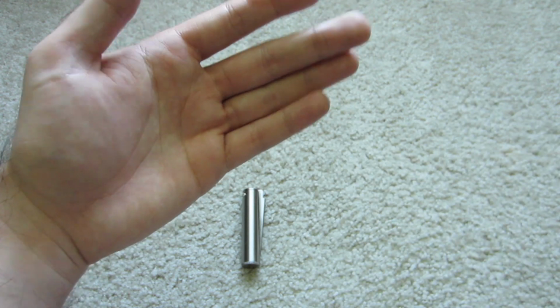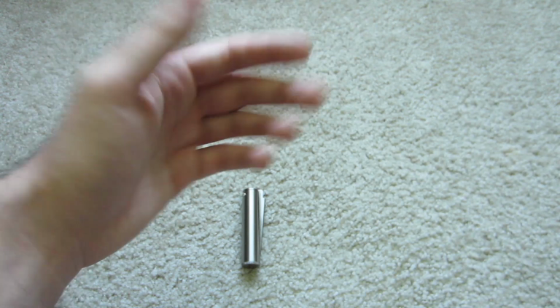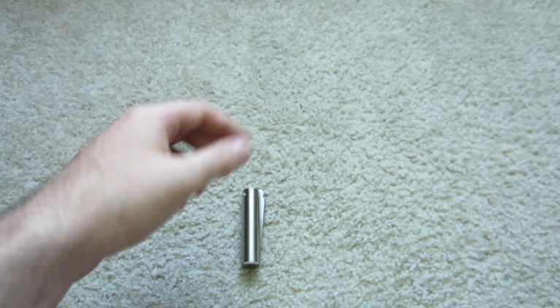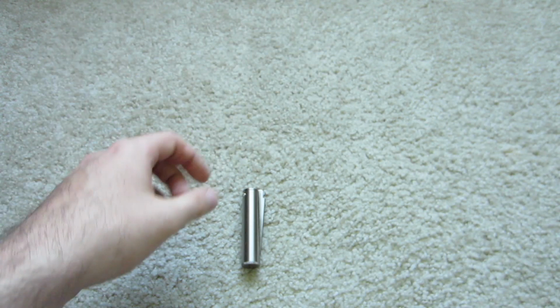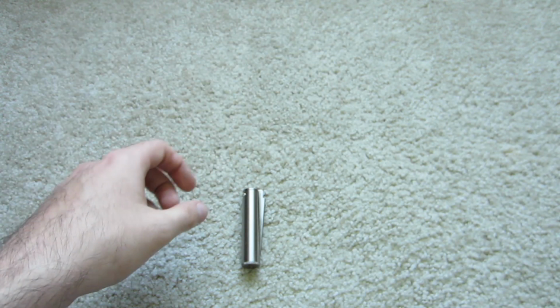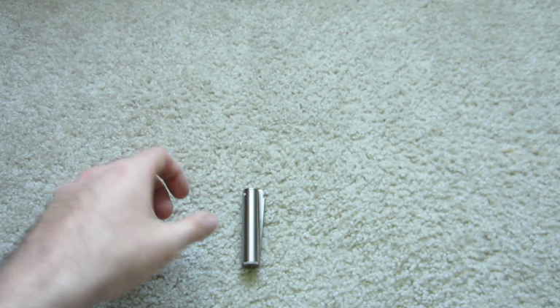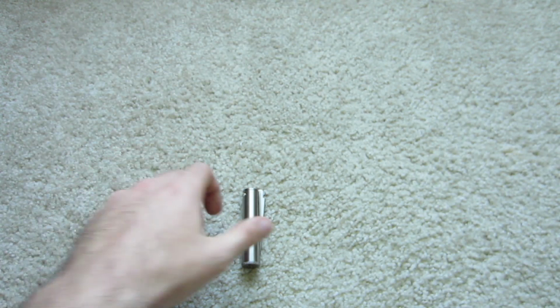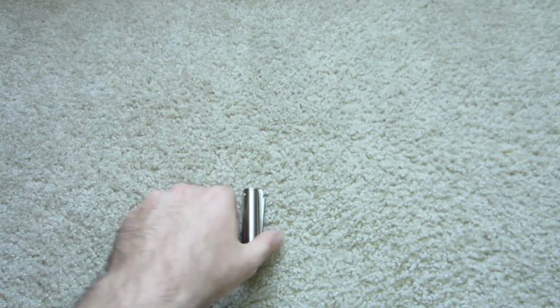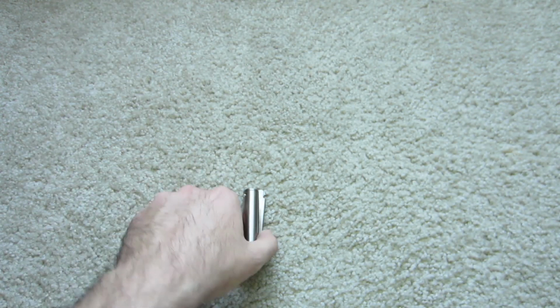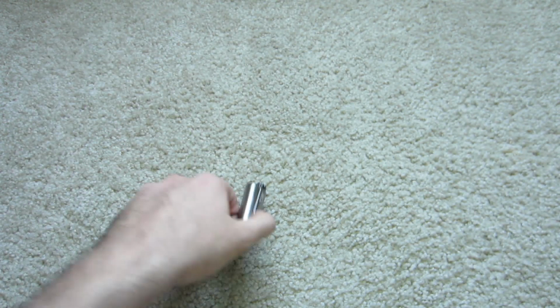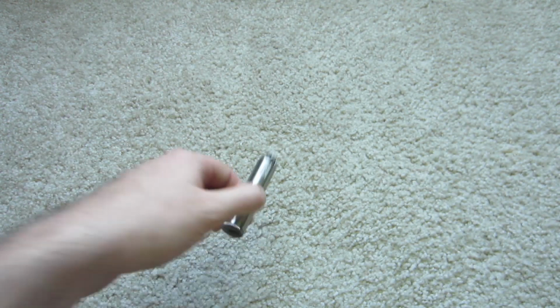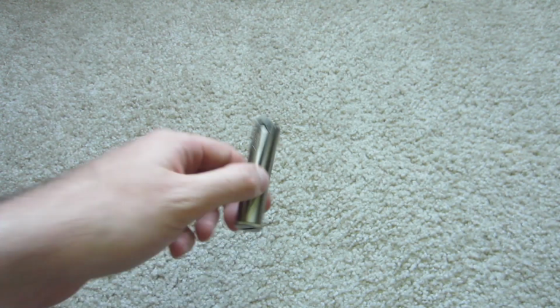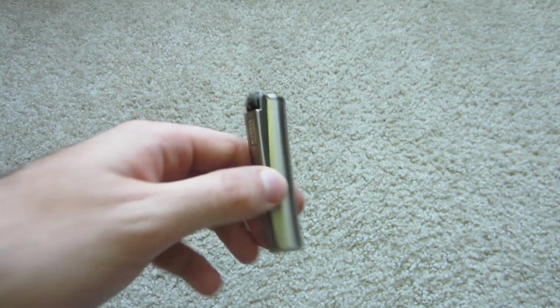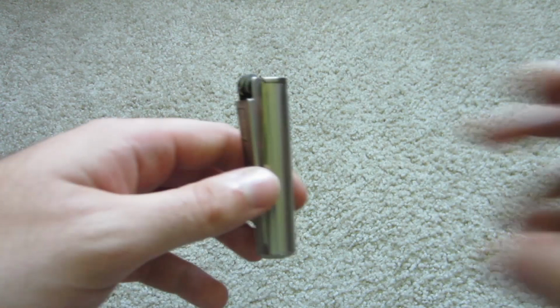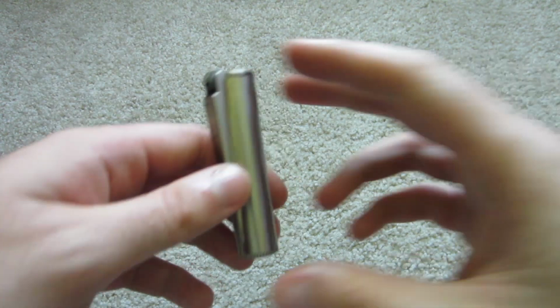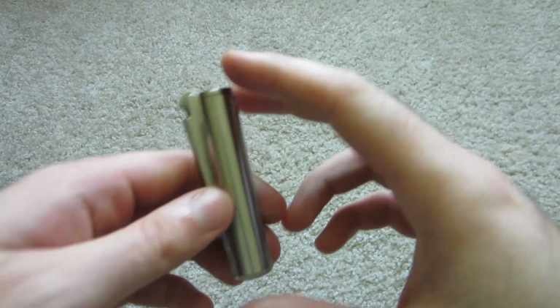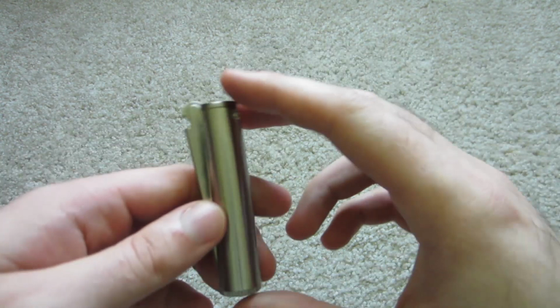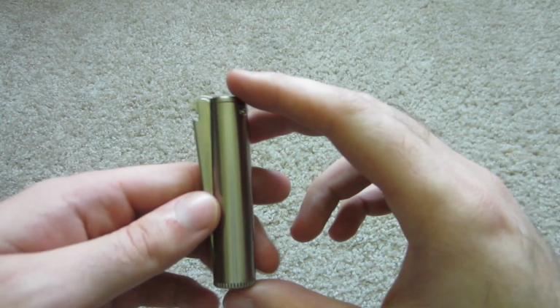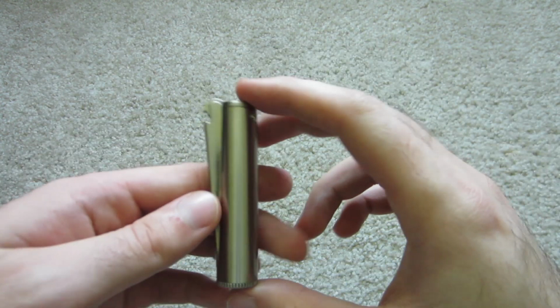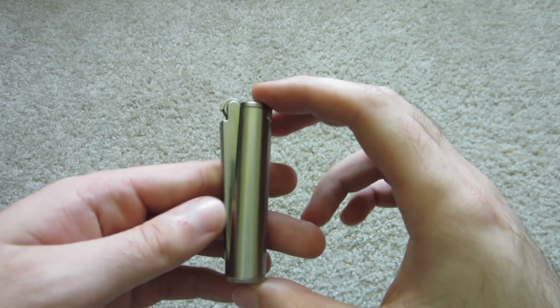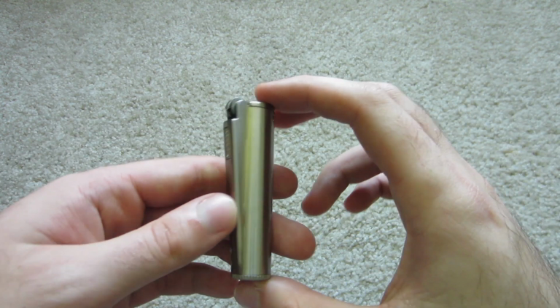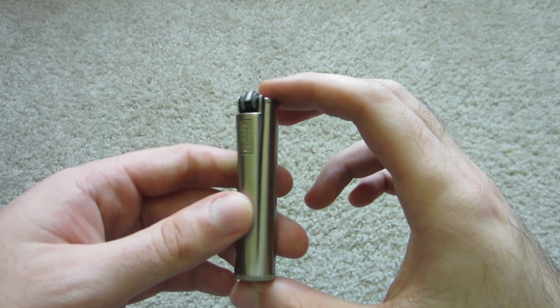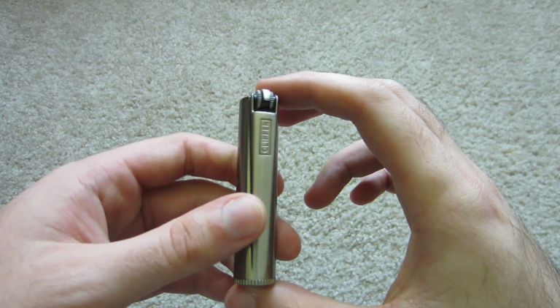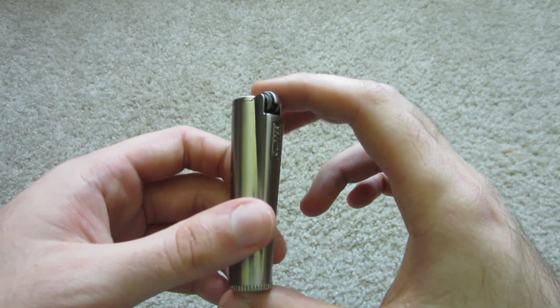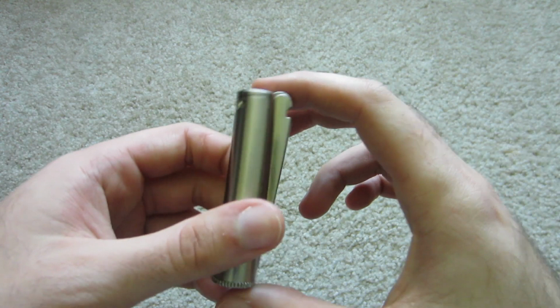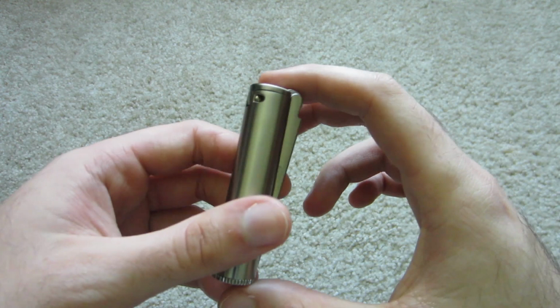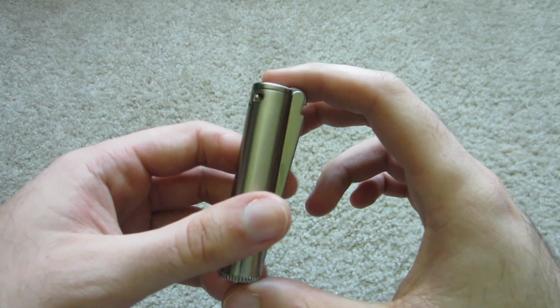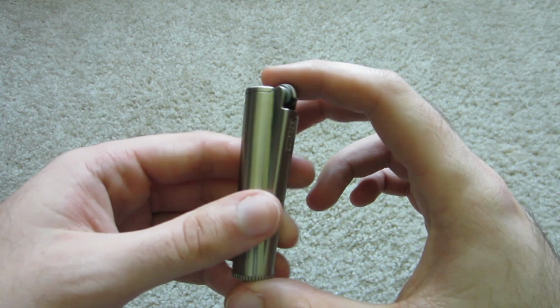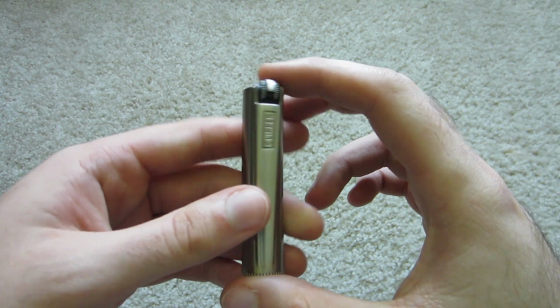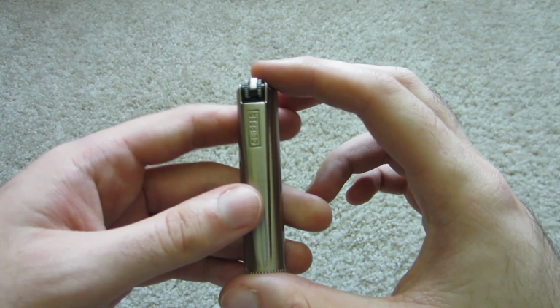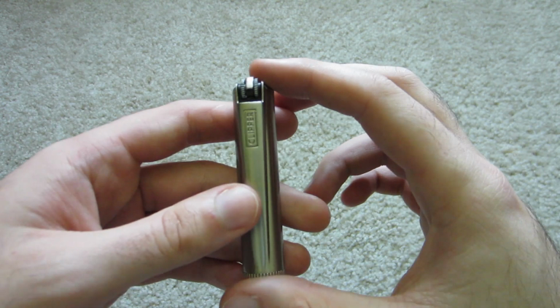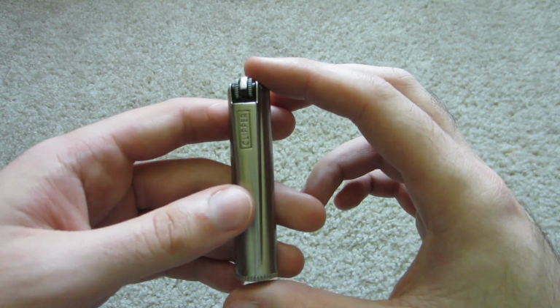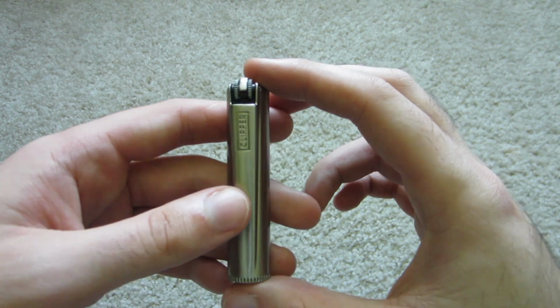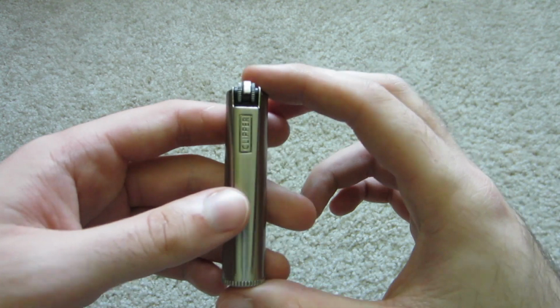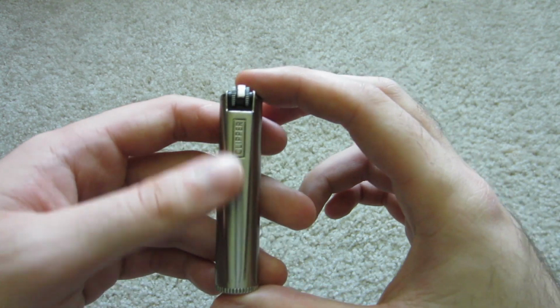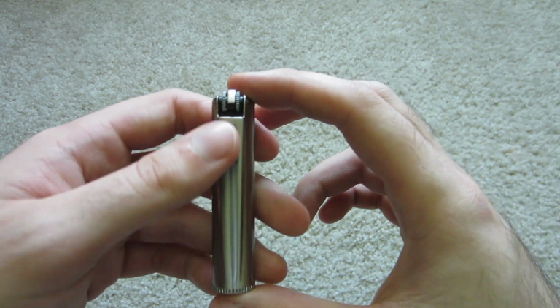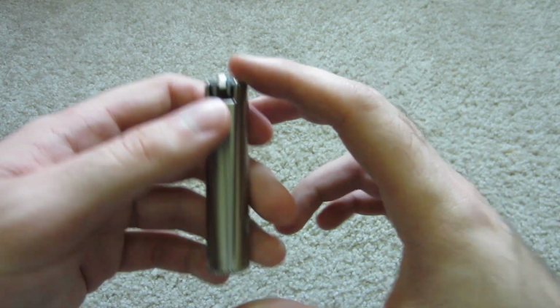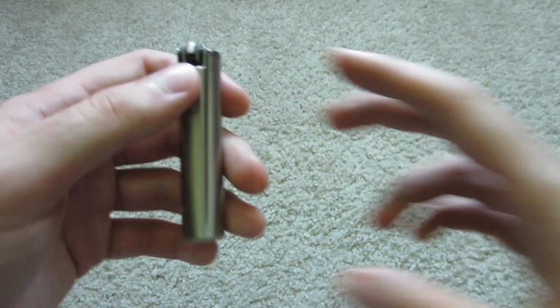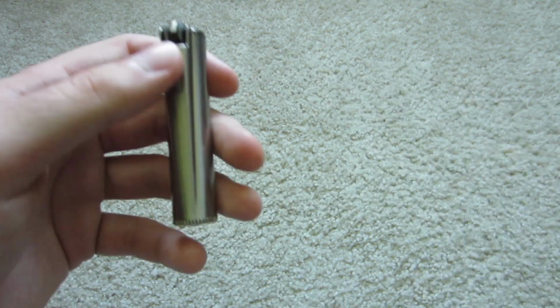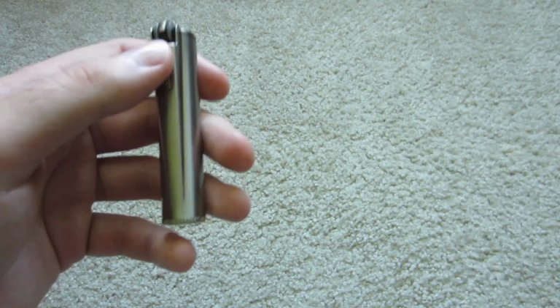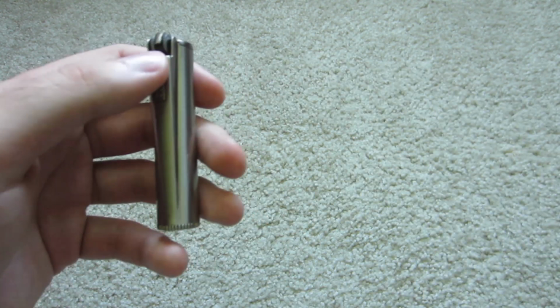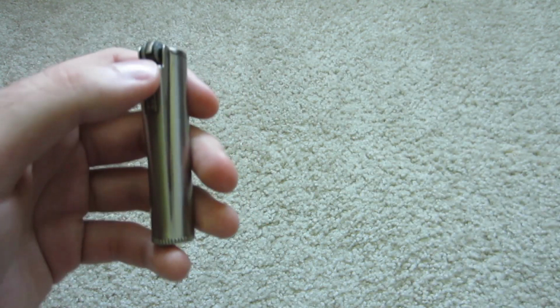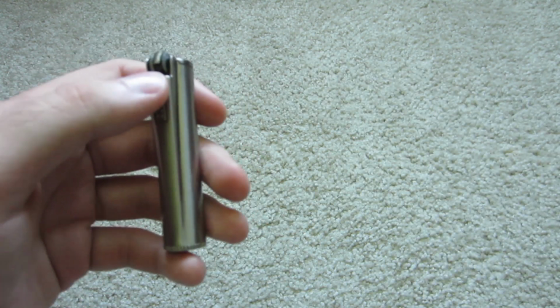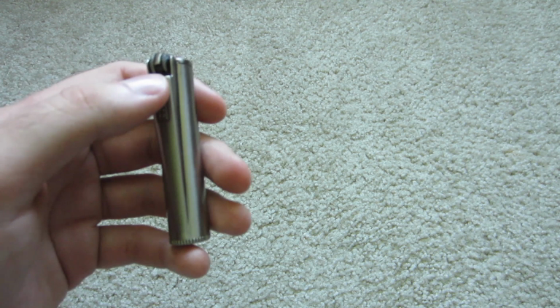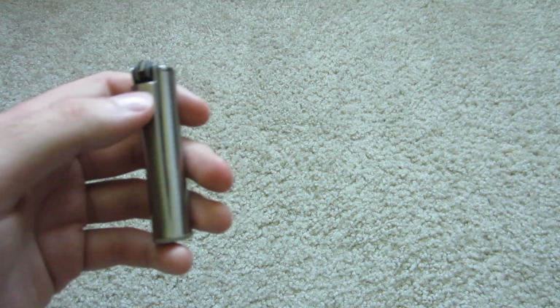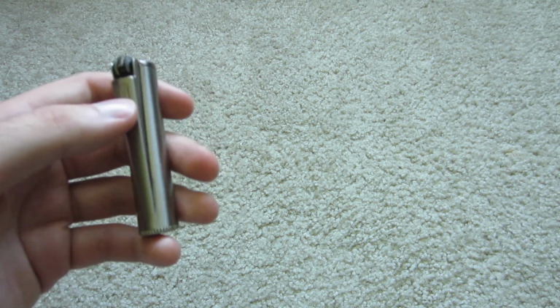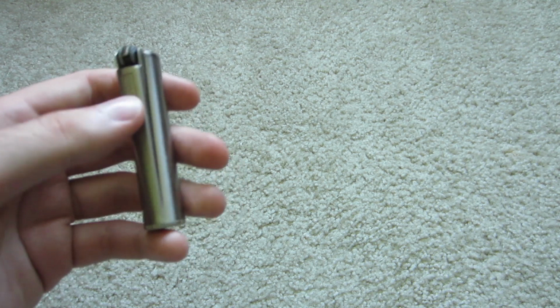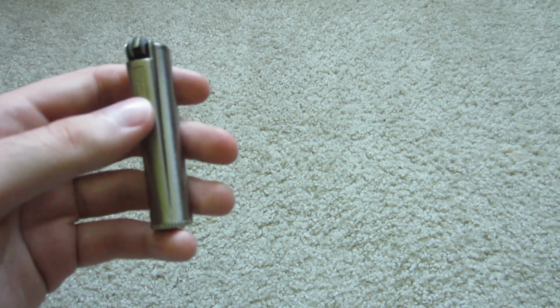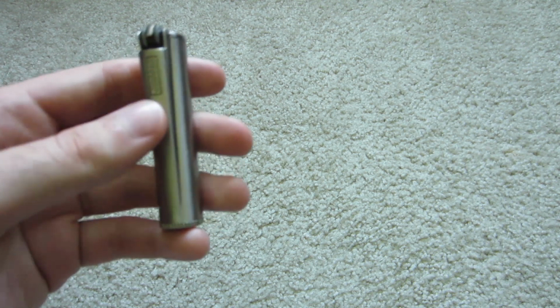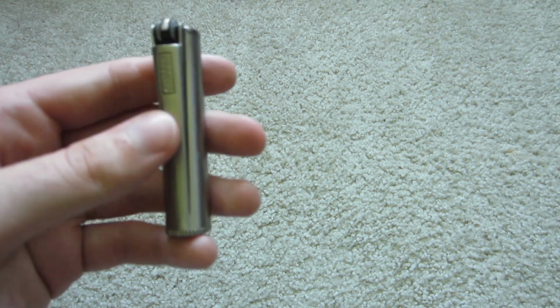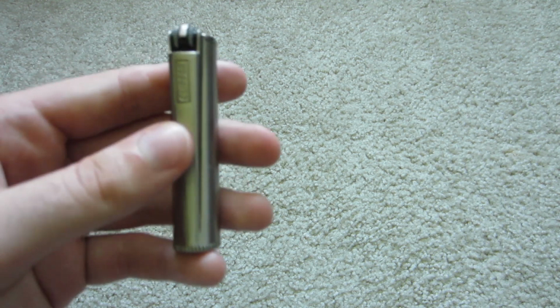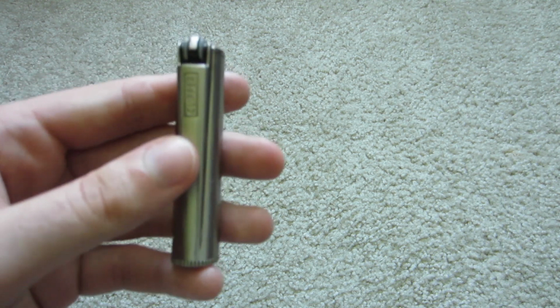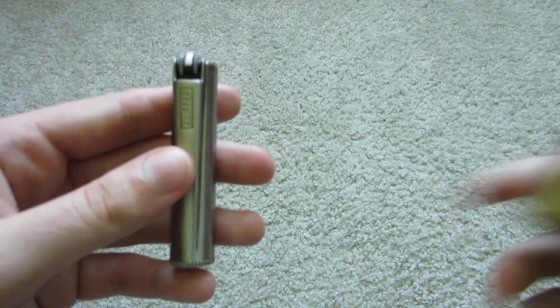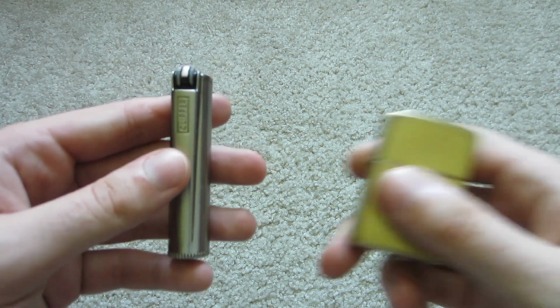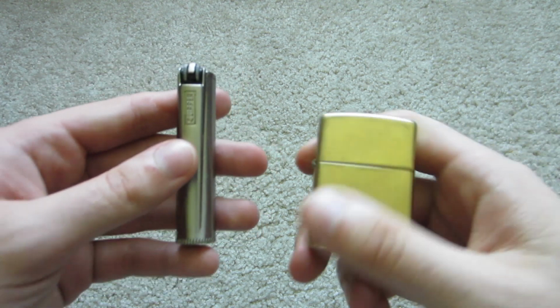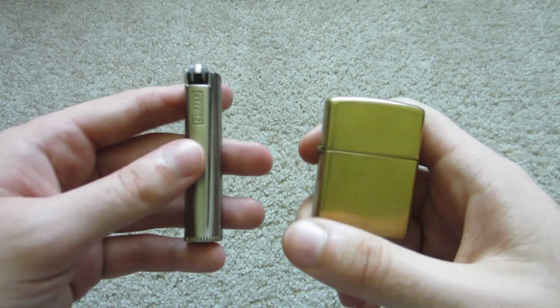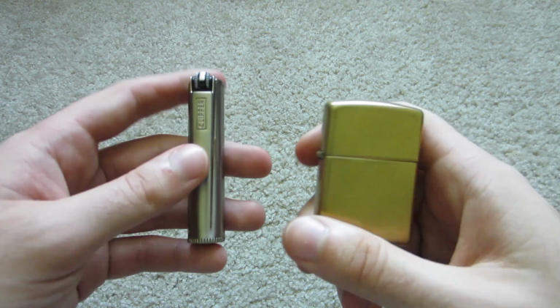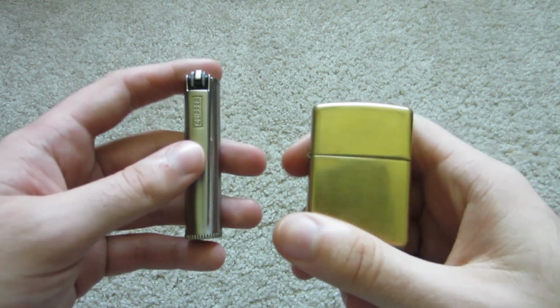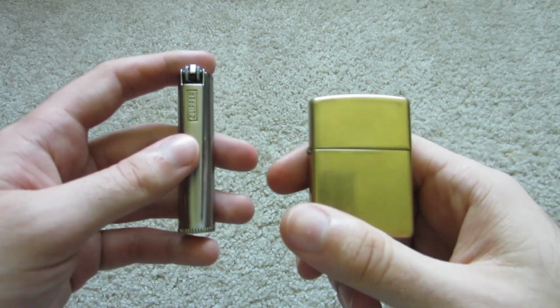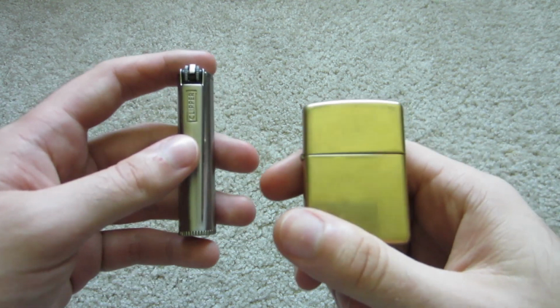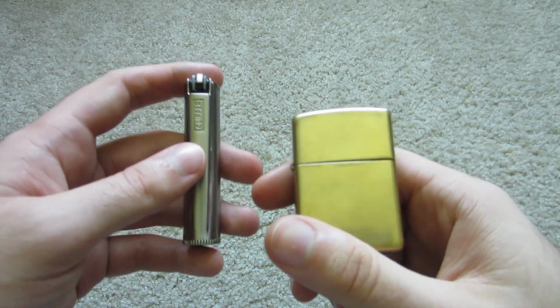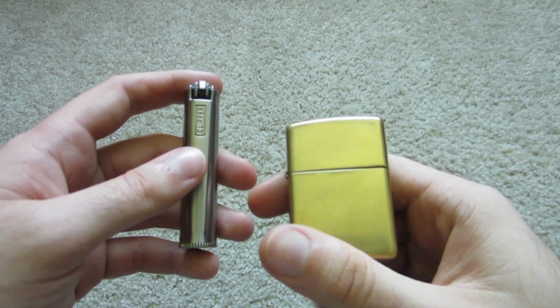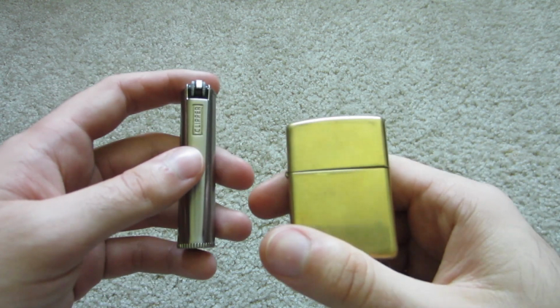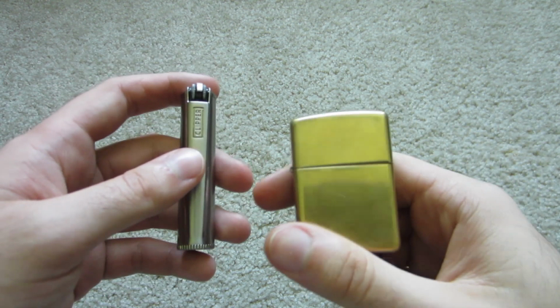And then they have this one as part of the metal series, which is the Fuel Lighter. It is their answer to a Zippo.